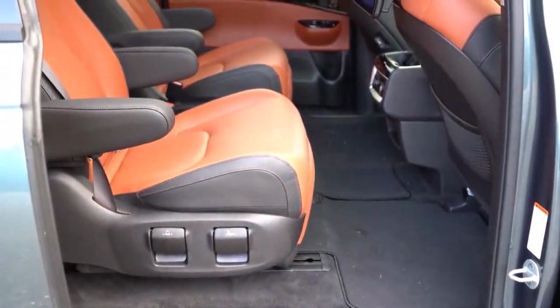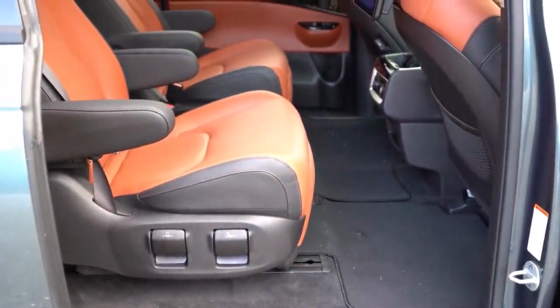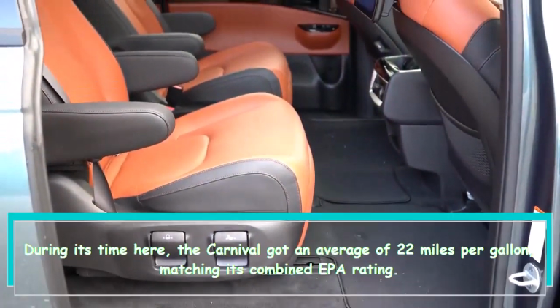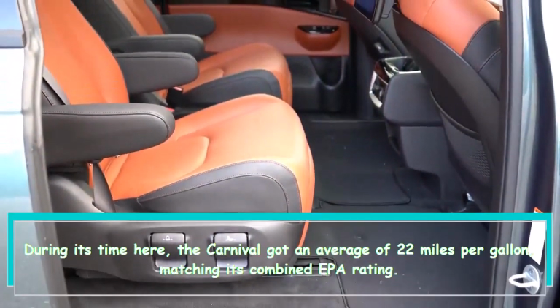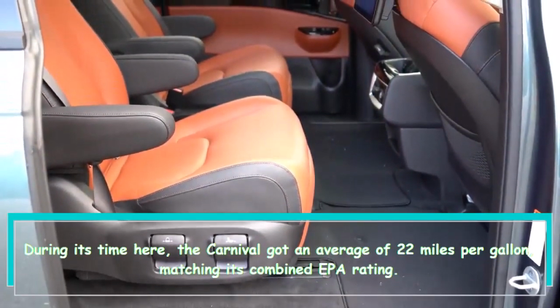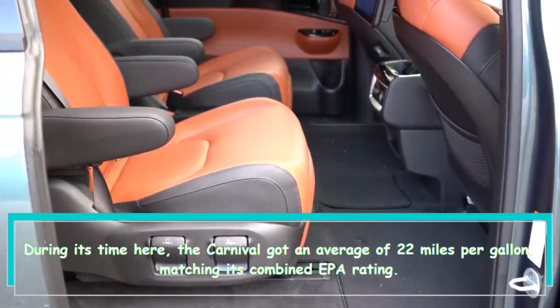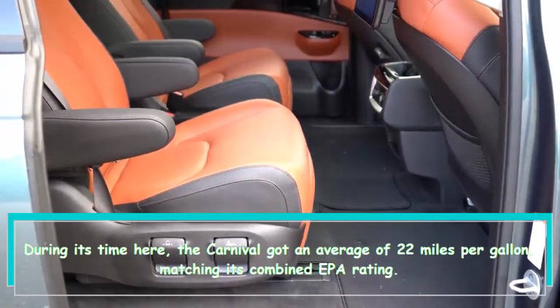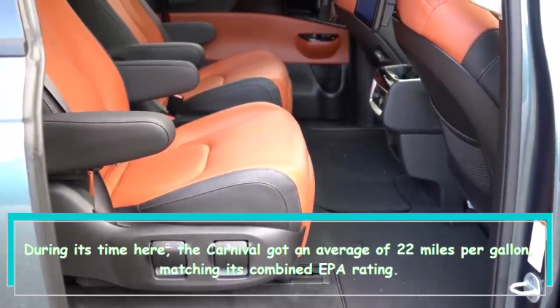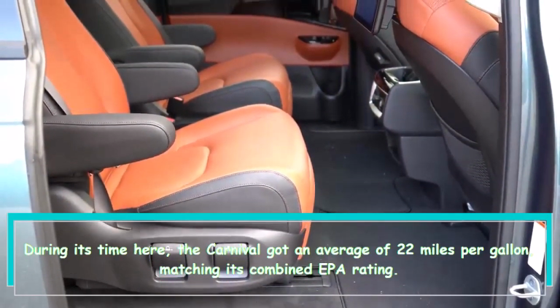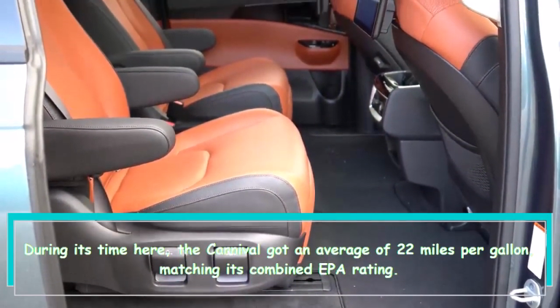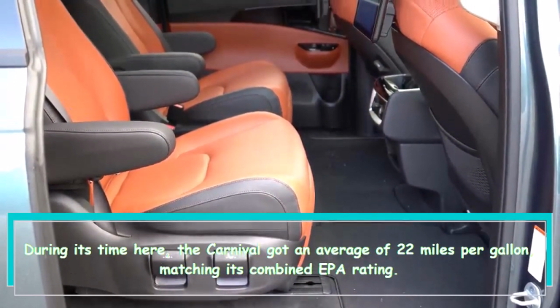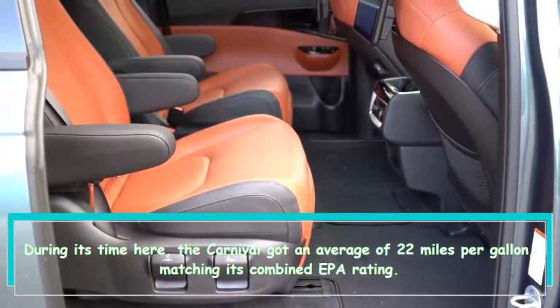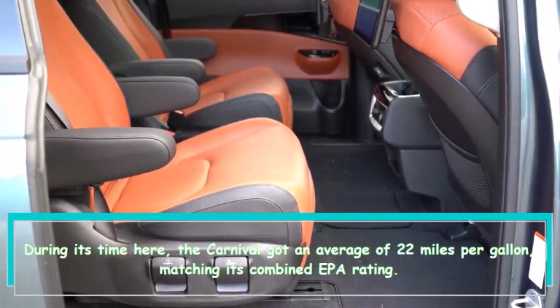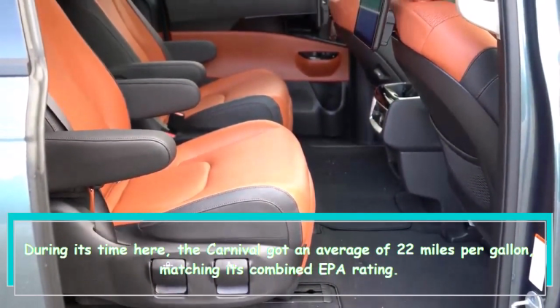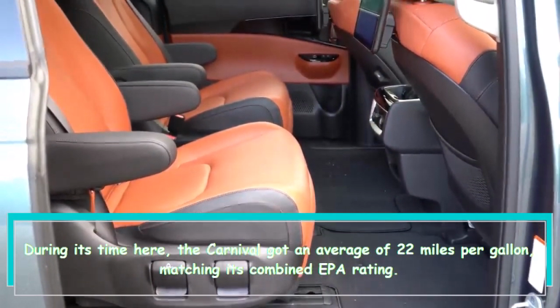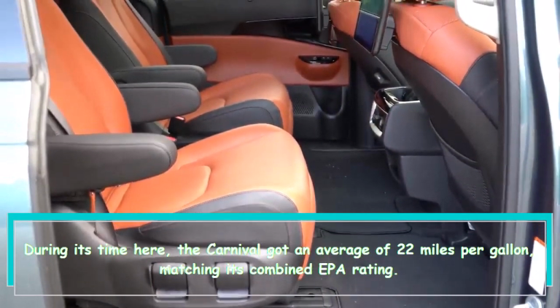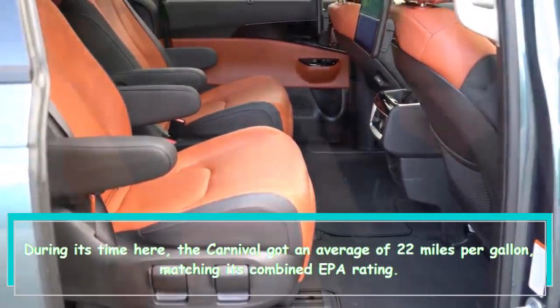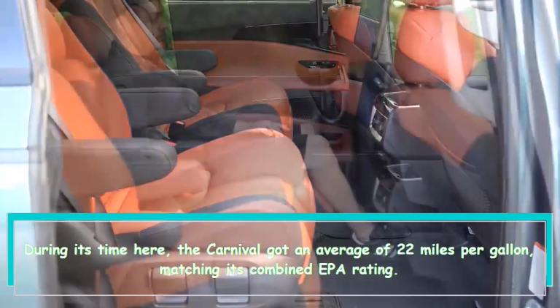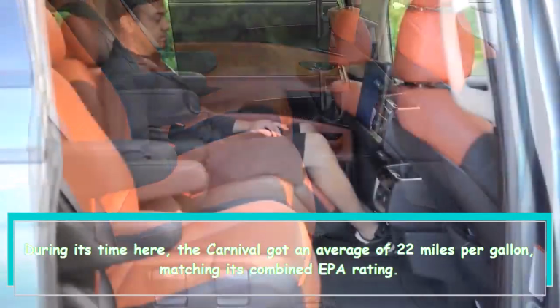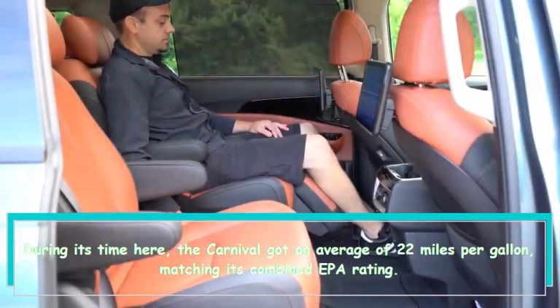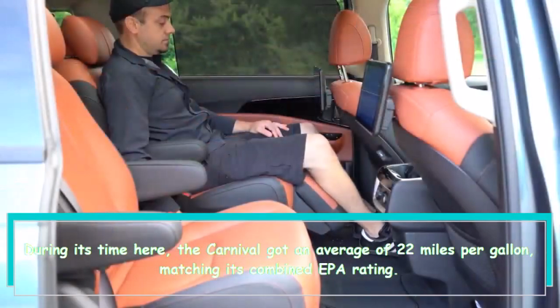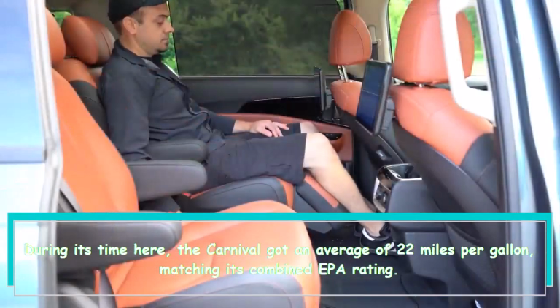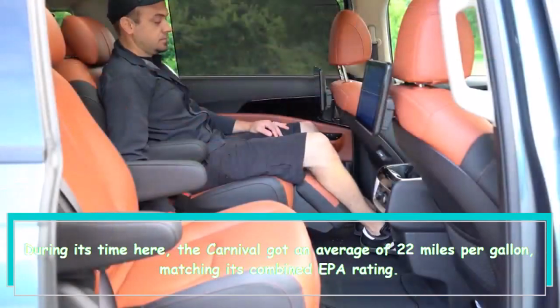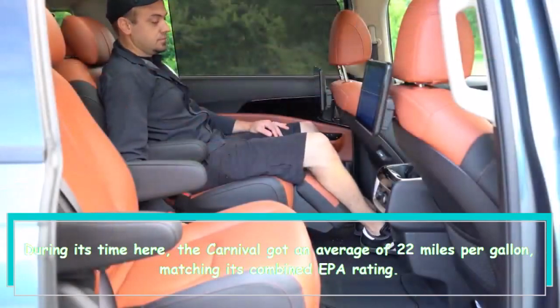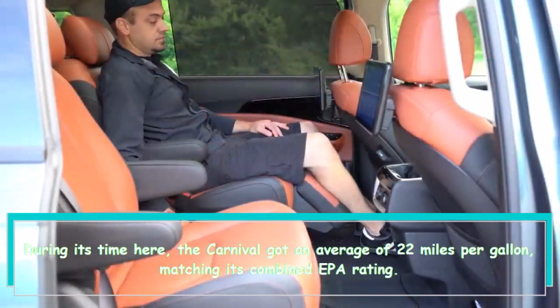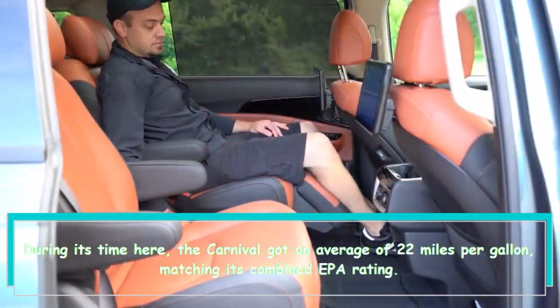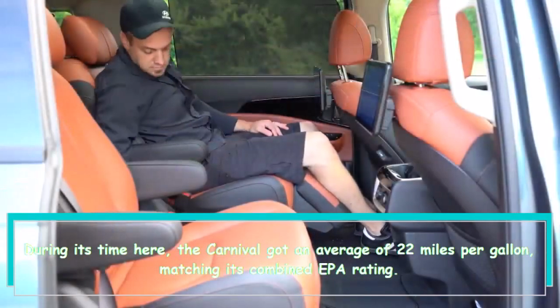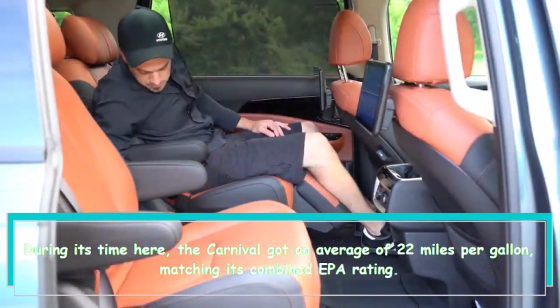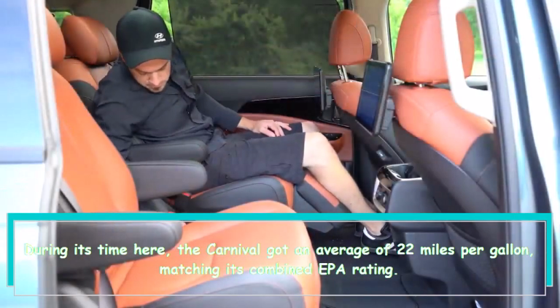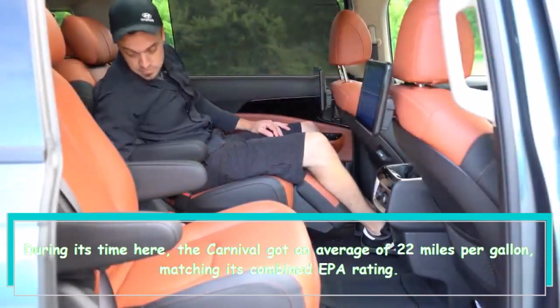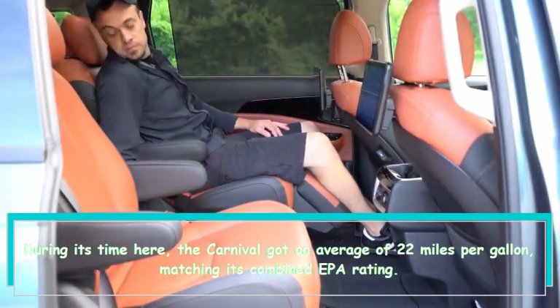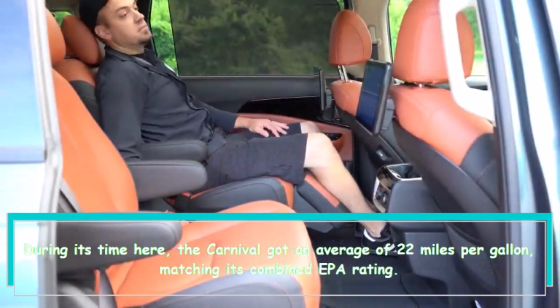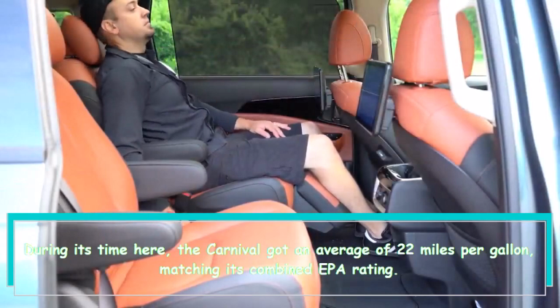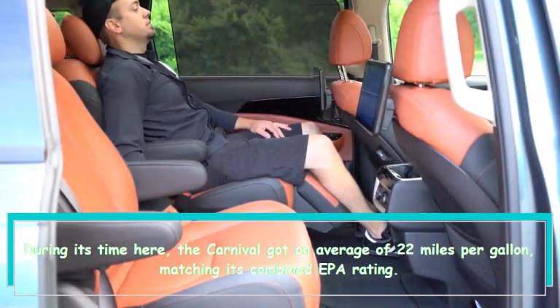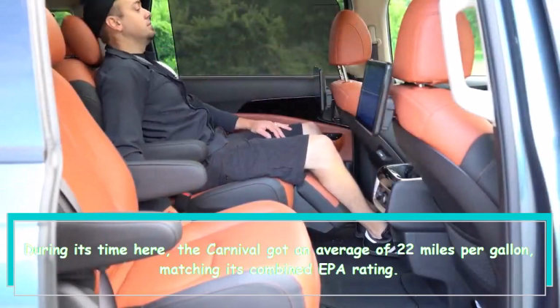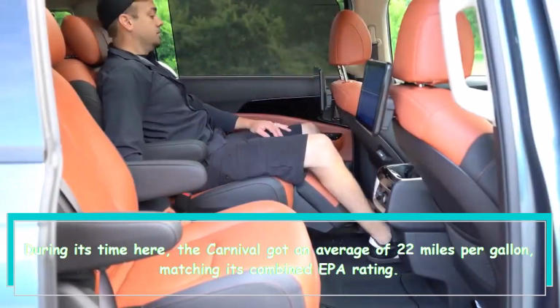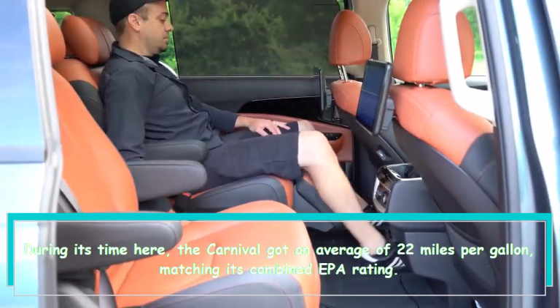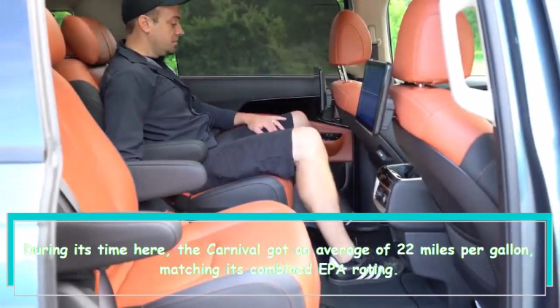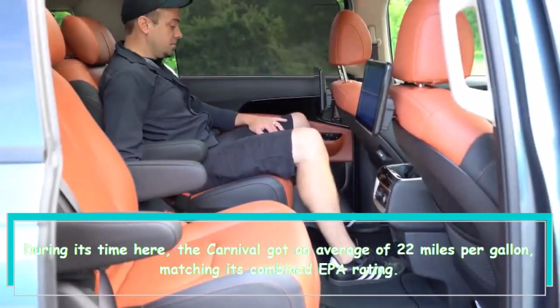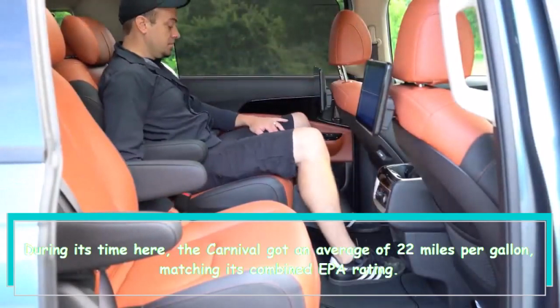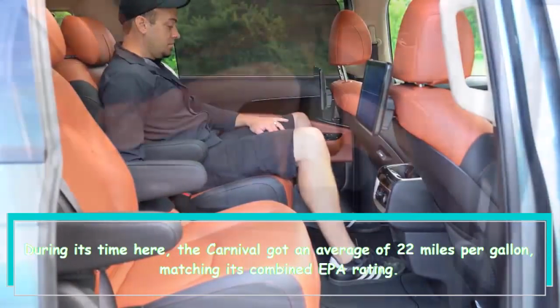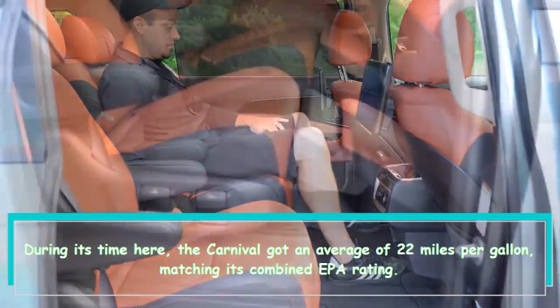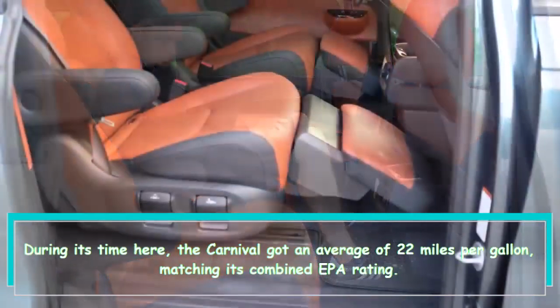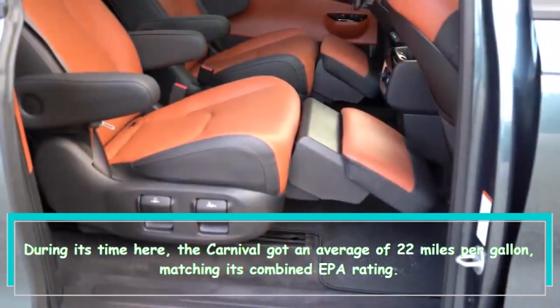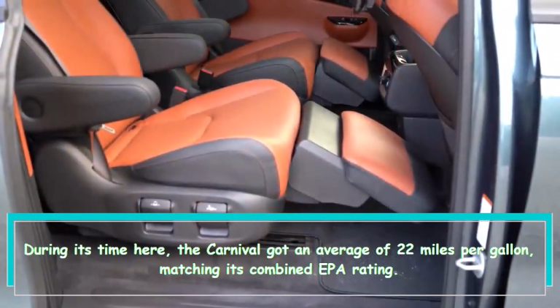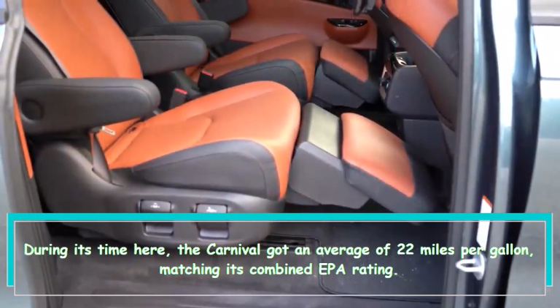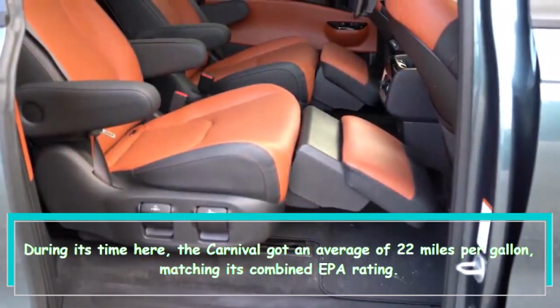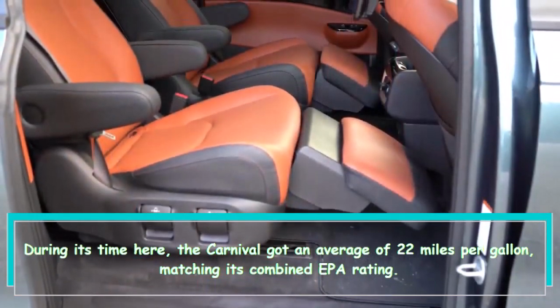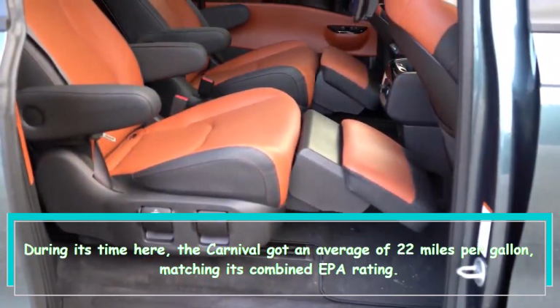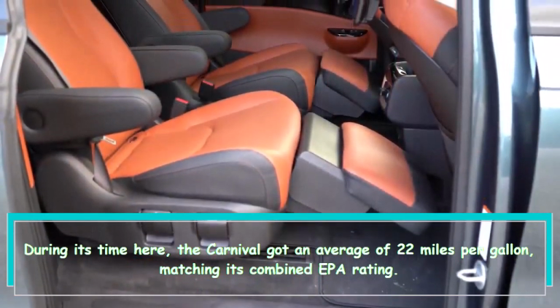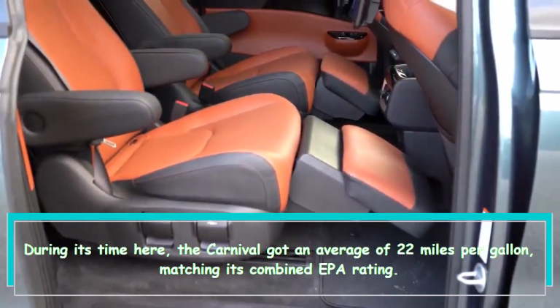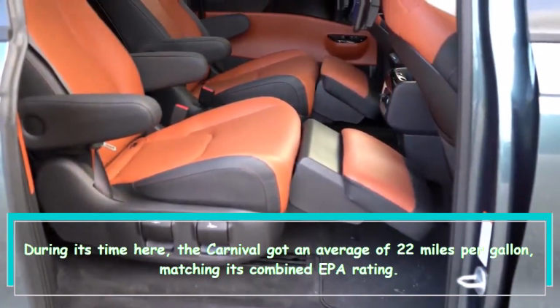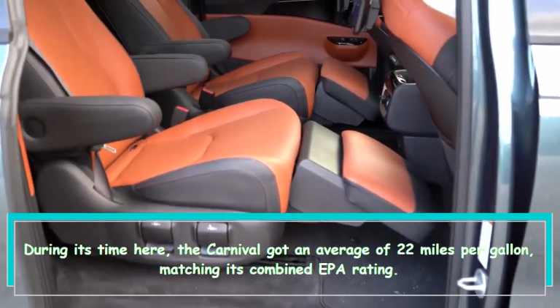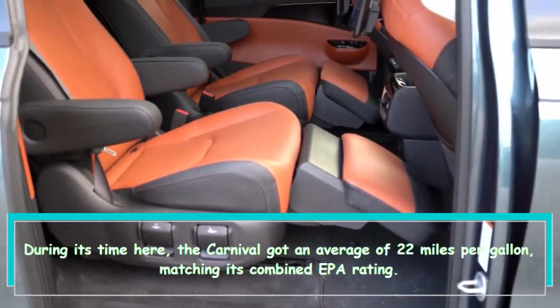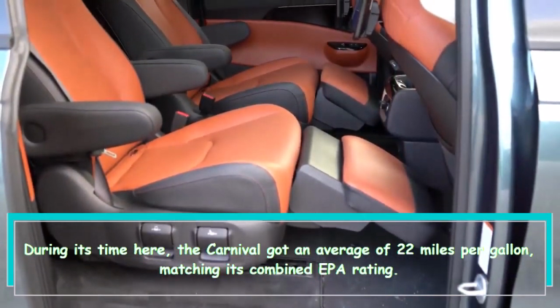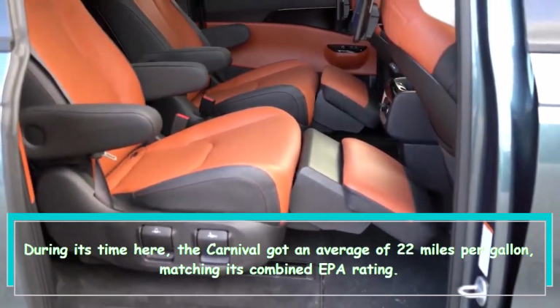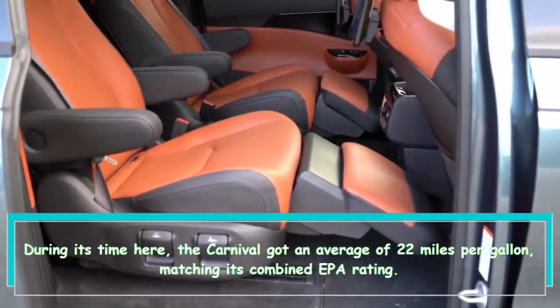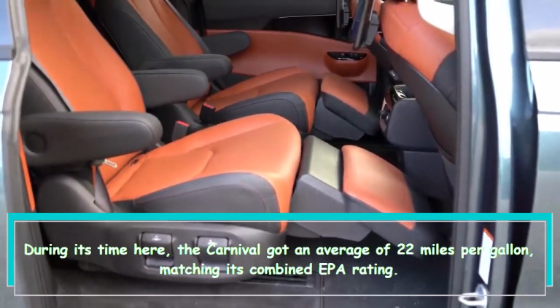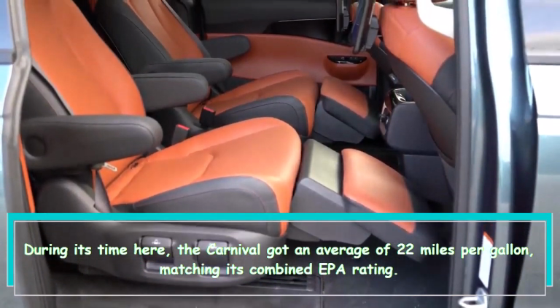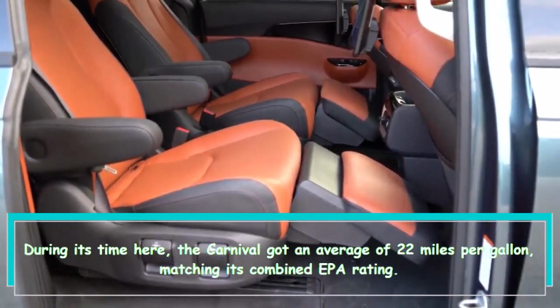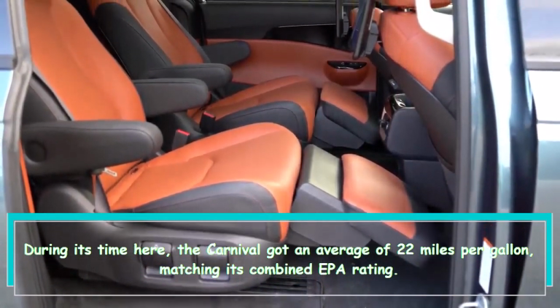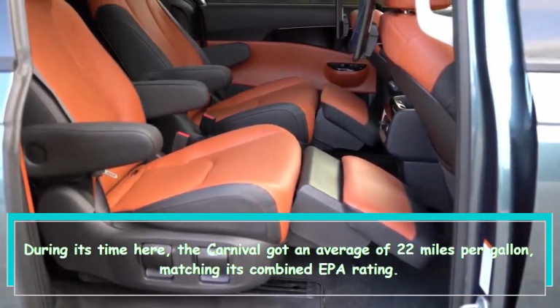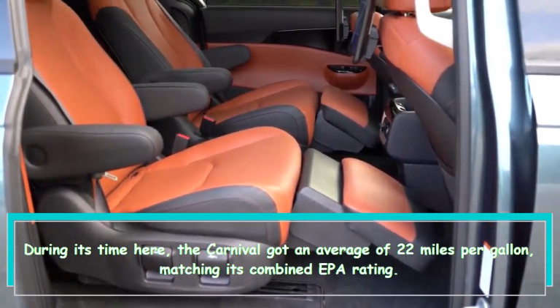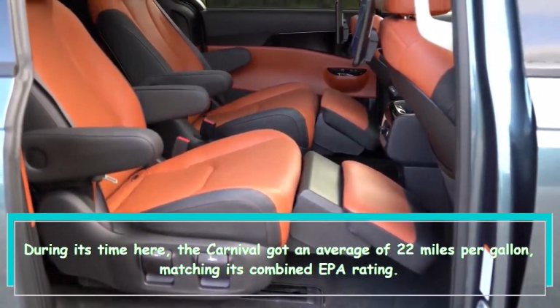On the SX Prestige model, the van's dual-screen rear entertainment system is now an option rather than standard. During its time here, the Carnival got an average of 22 miles per gallon, matching its combined EPA rating.